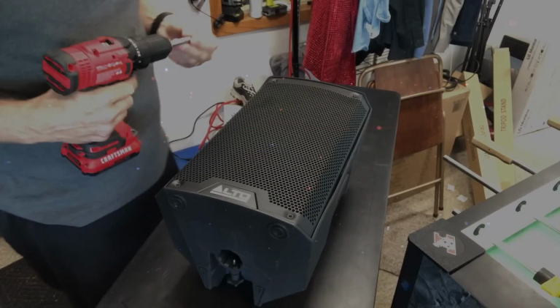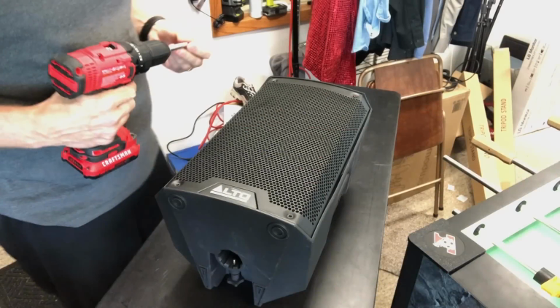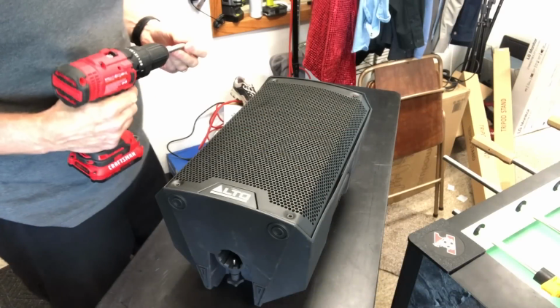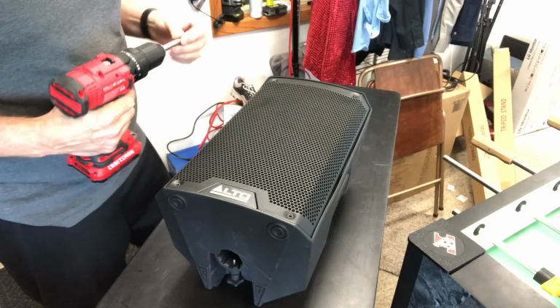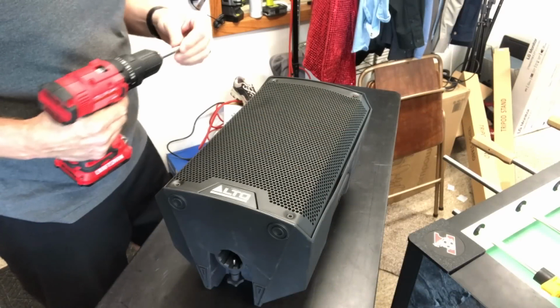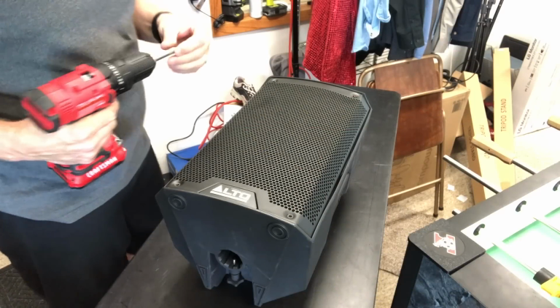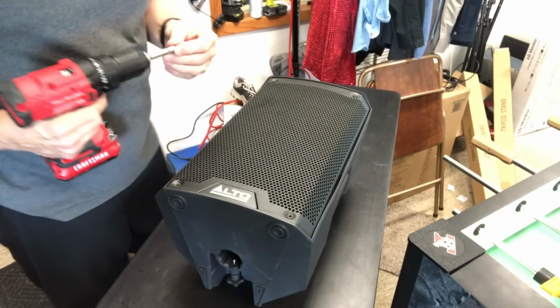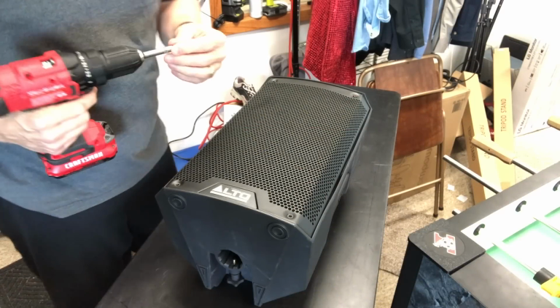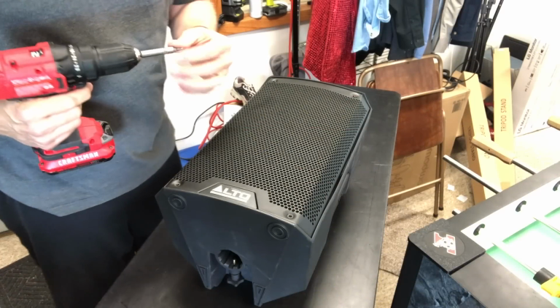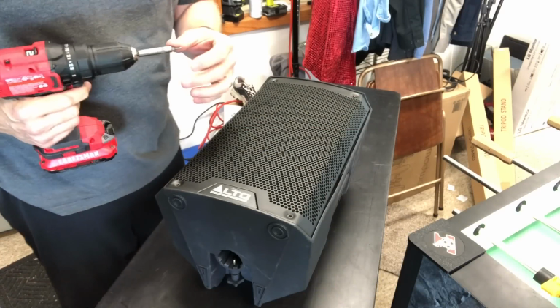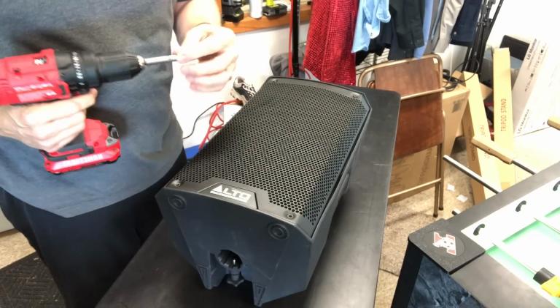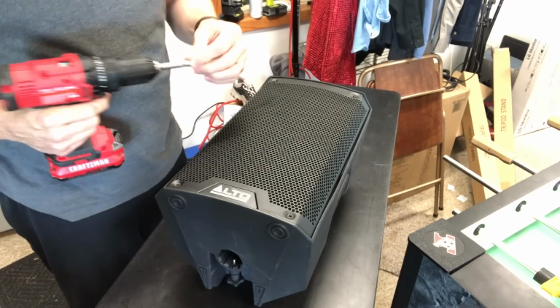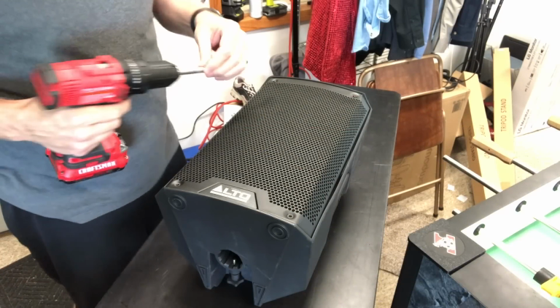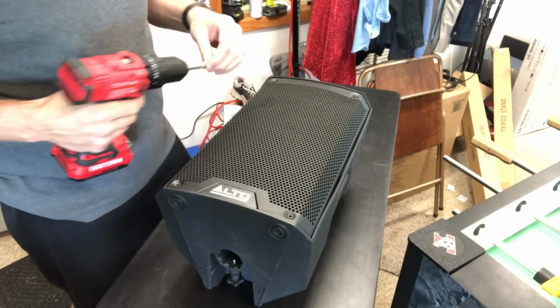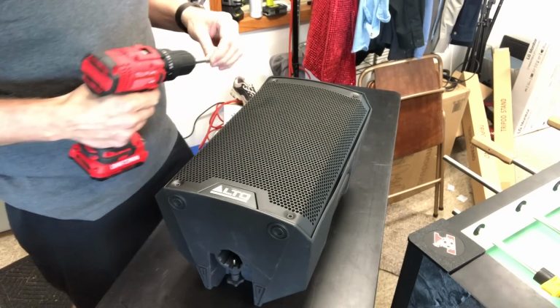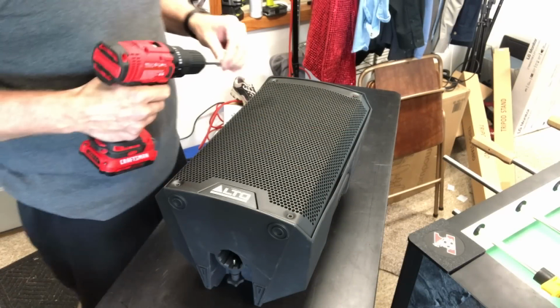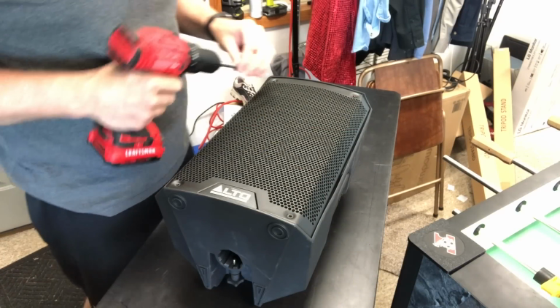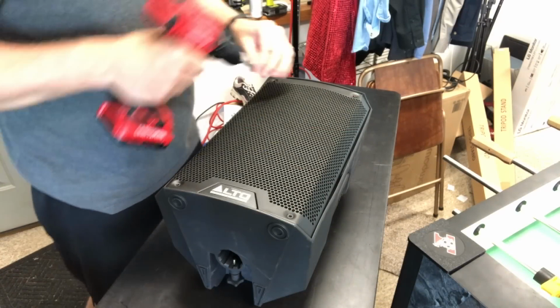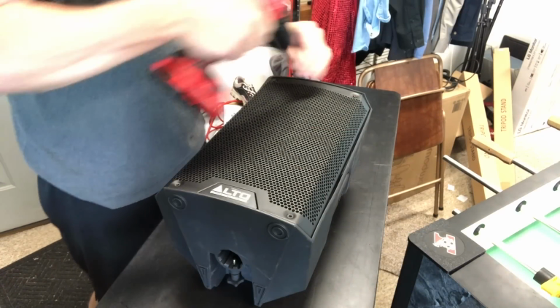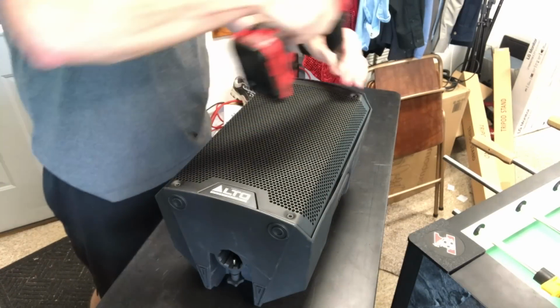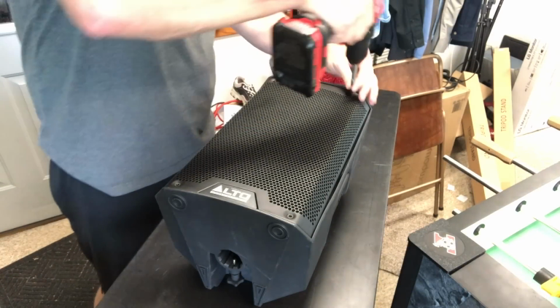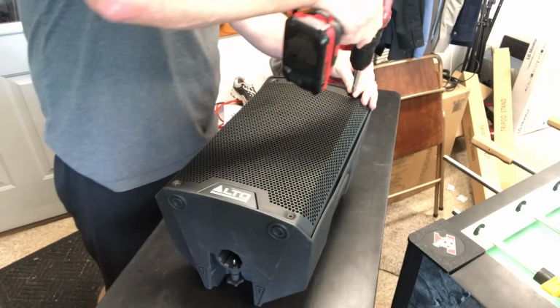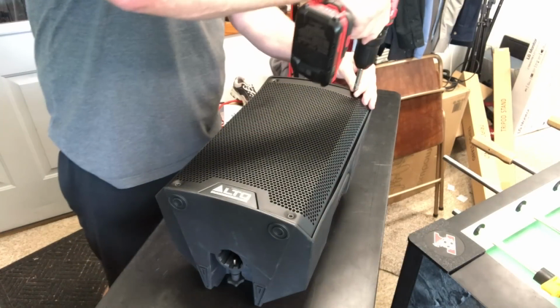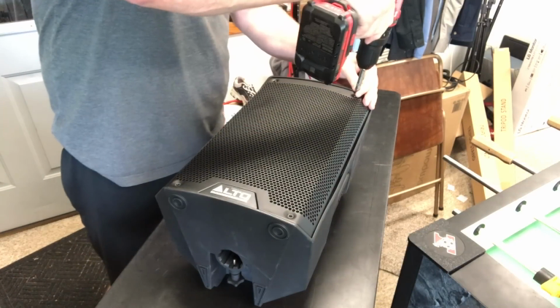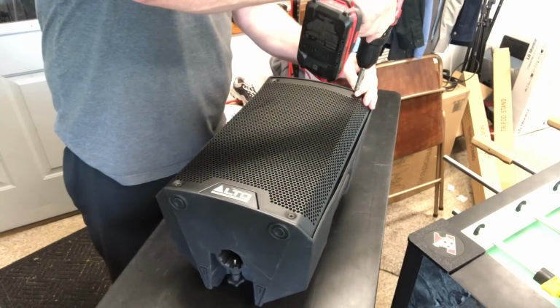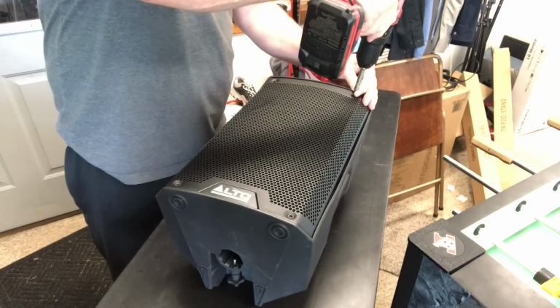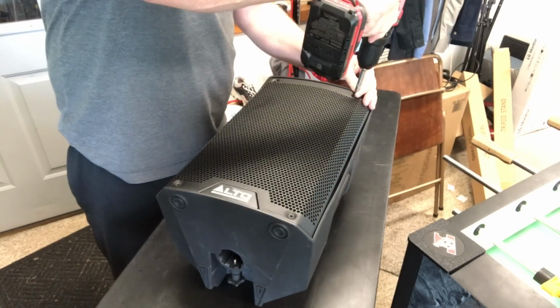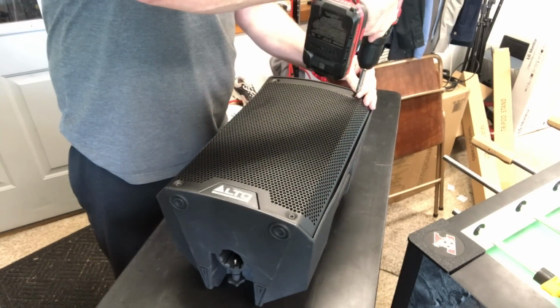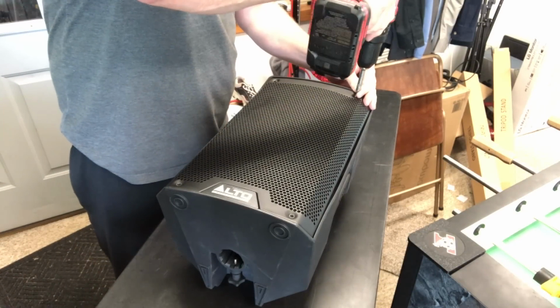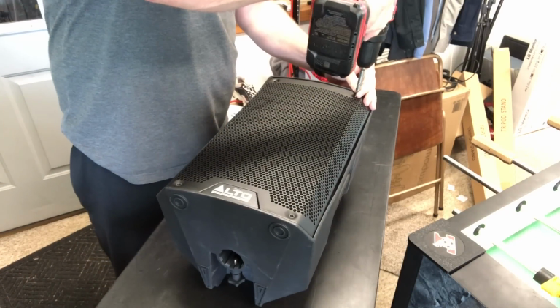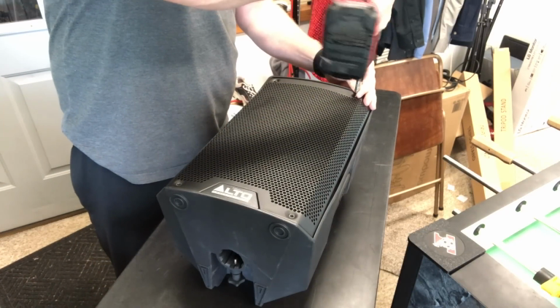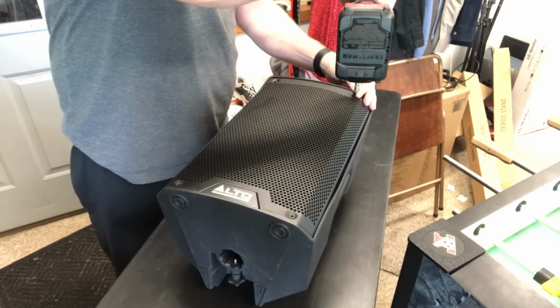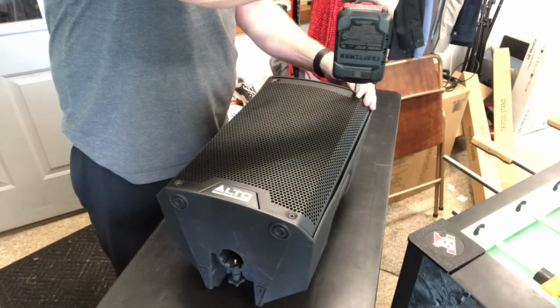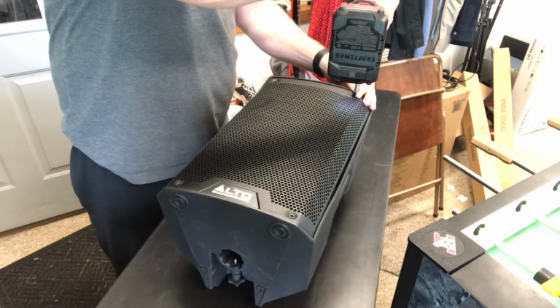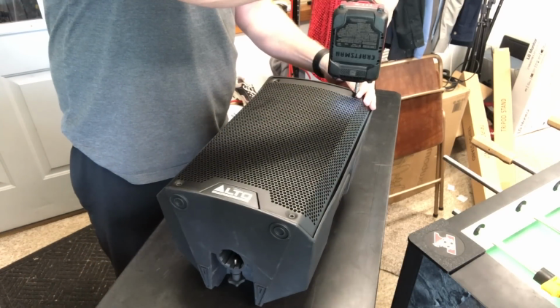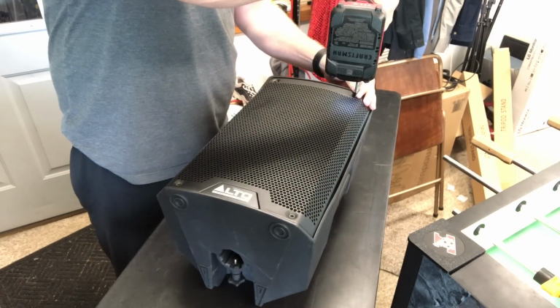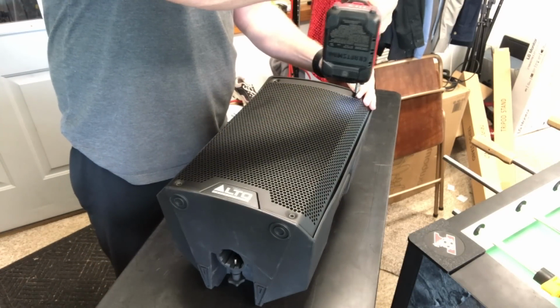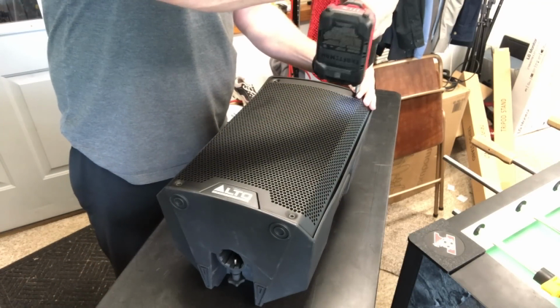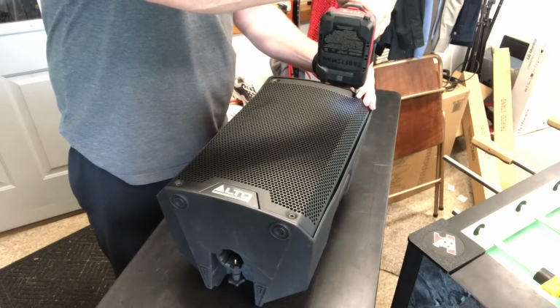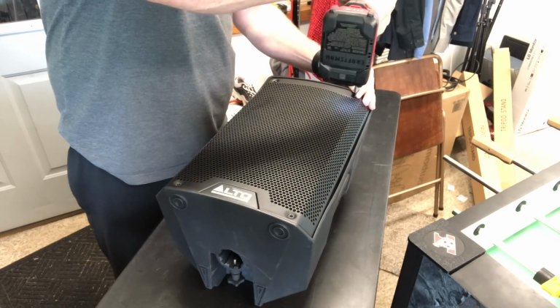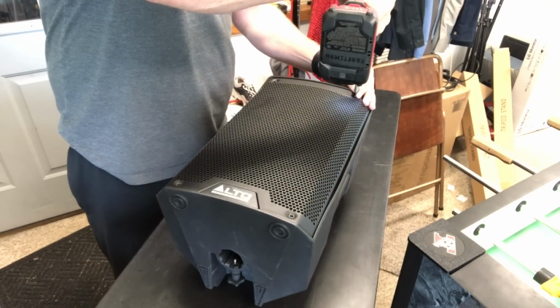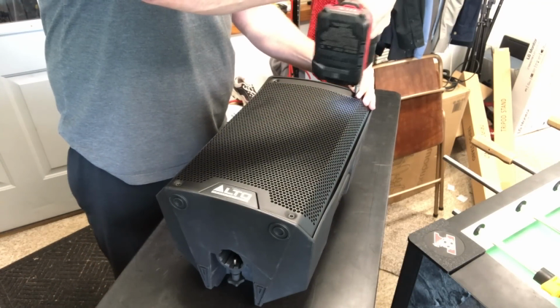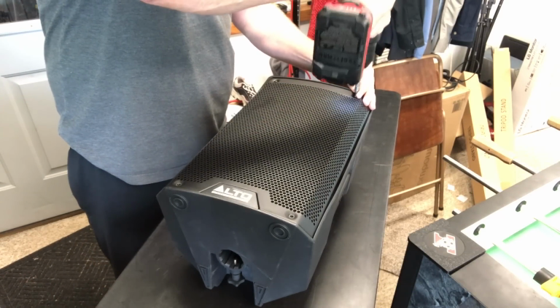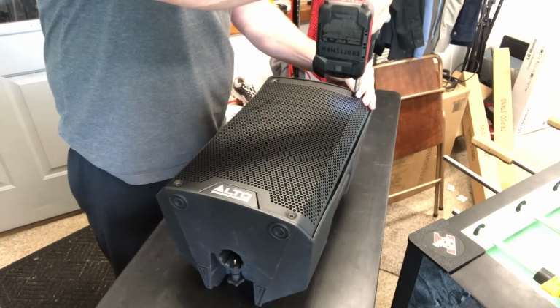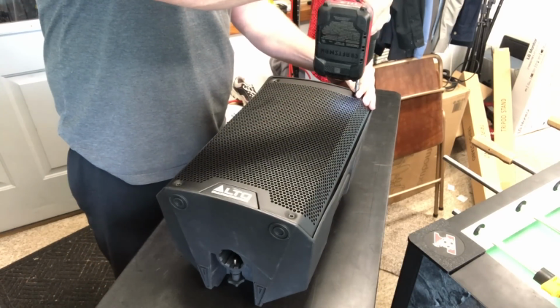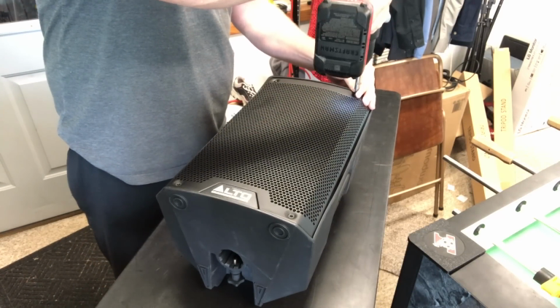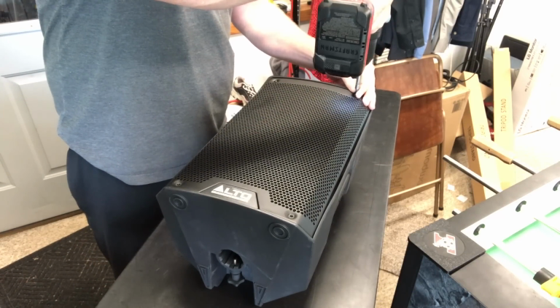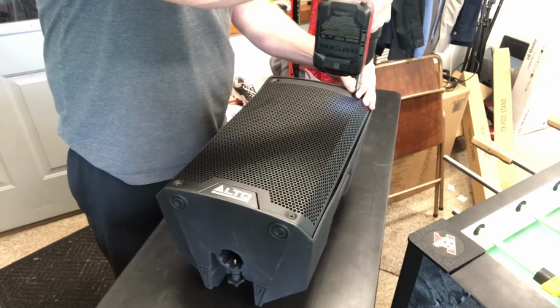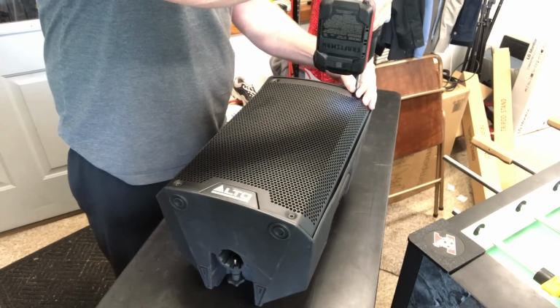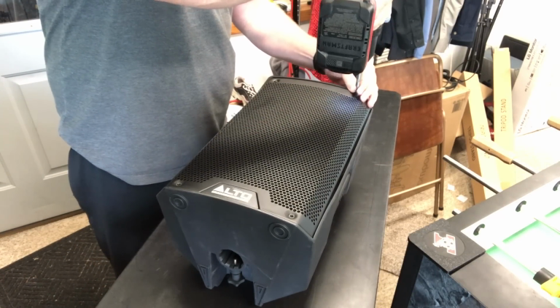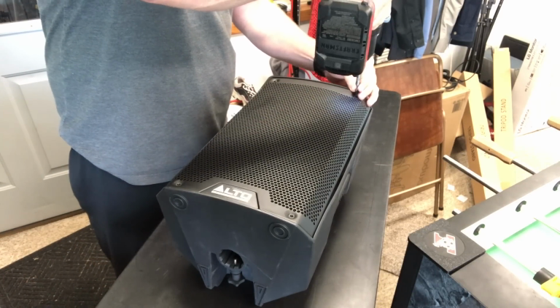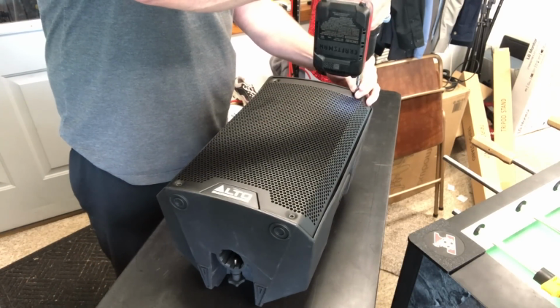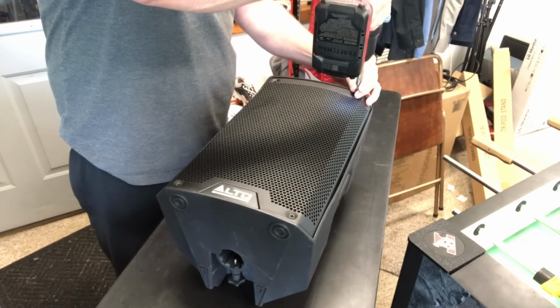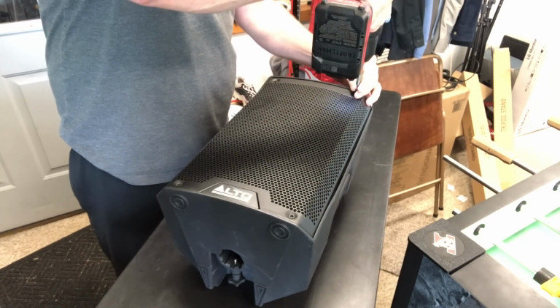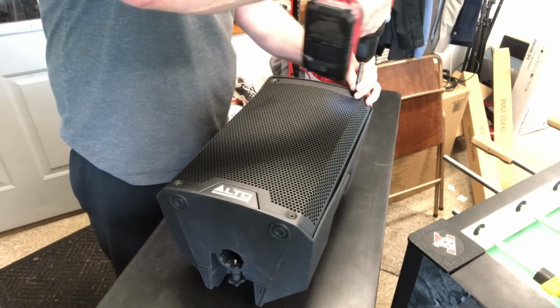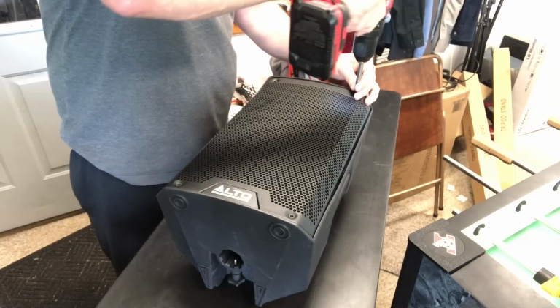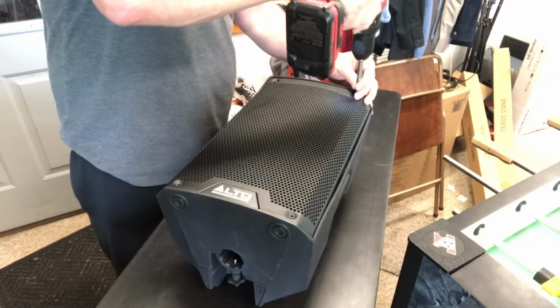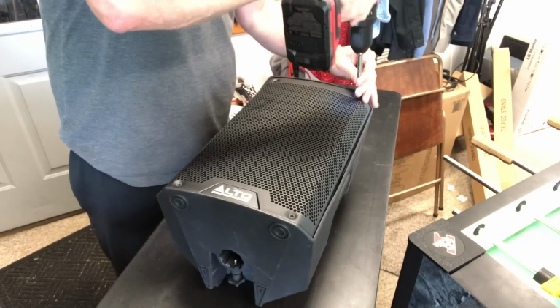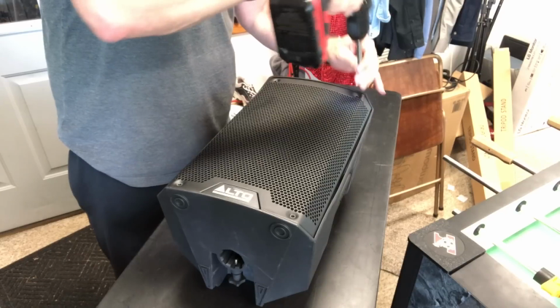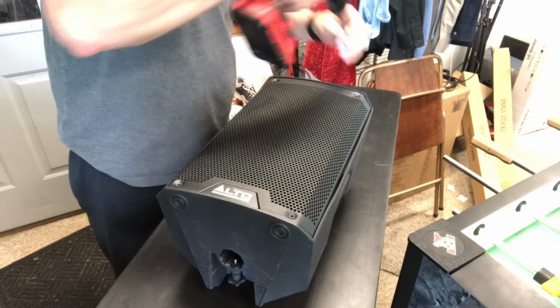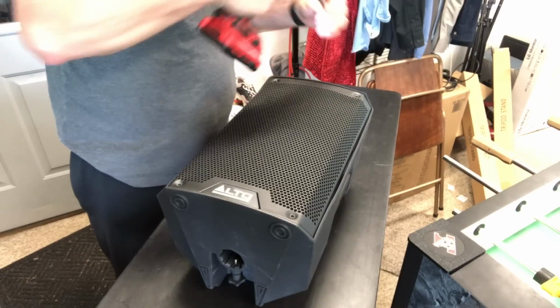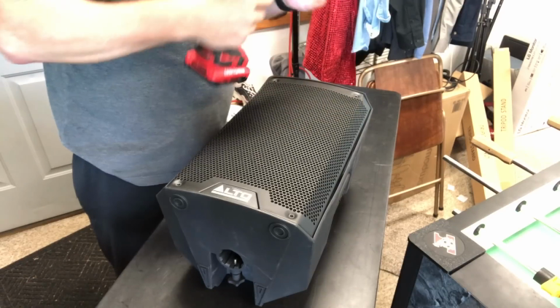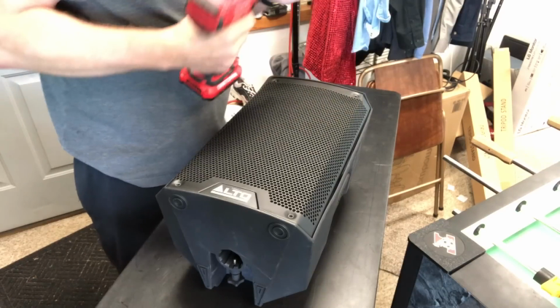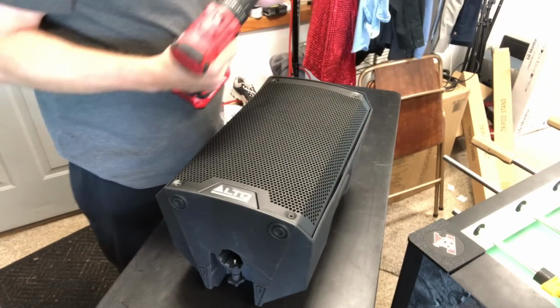Hey, this is John Young here with the Disc Jockey News. Today we're doing something that I highly recommend you don't ever do unless you do what I did.